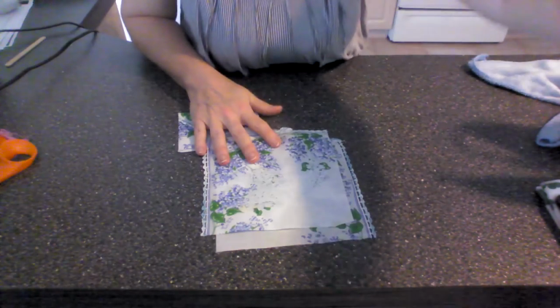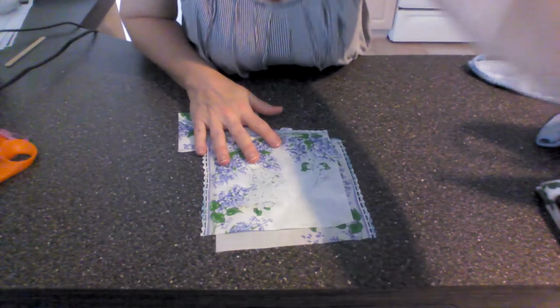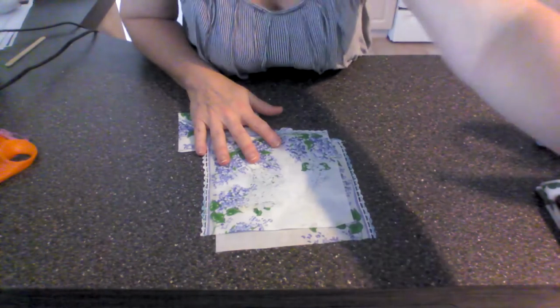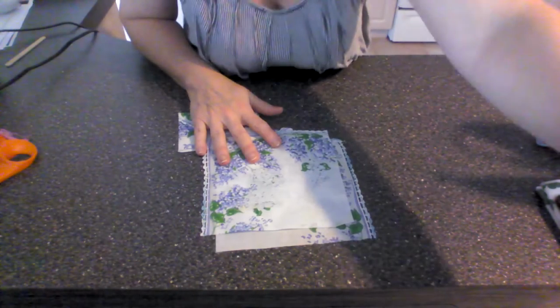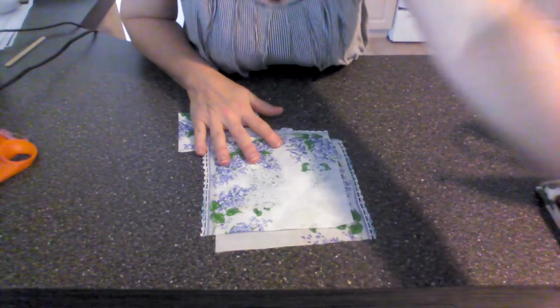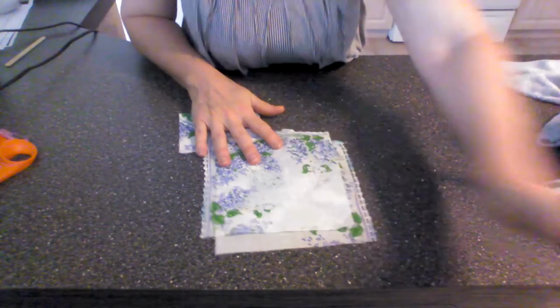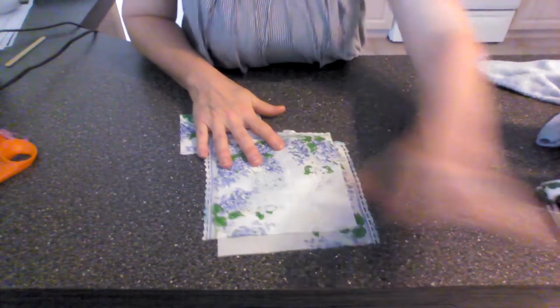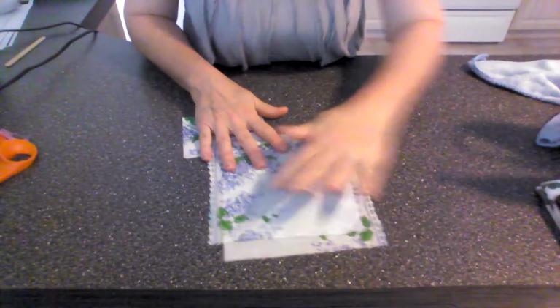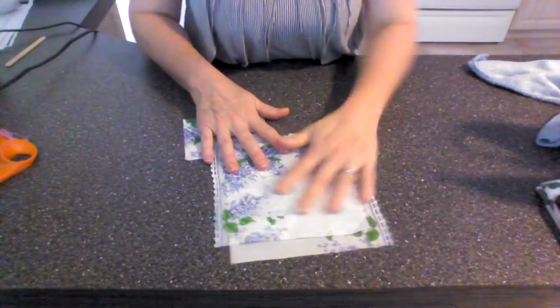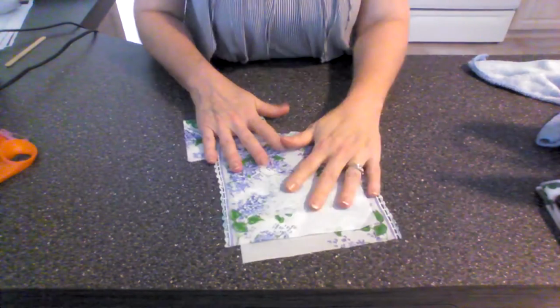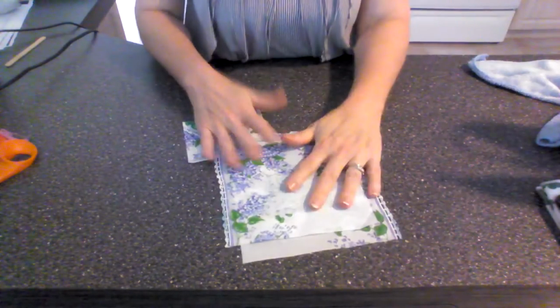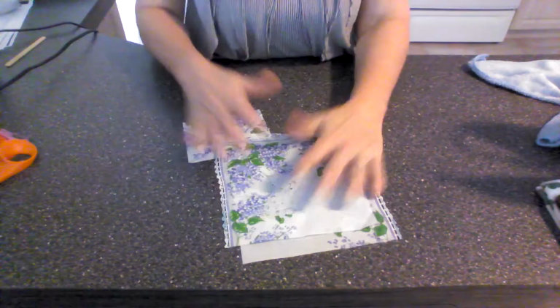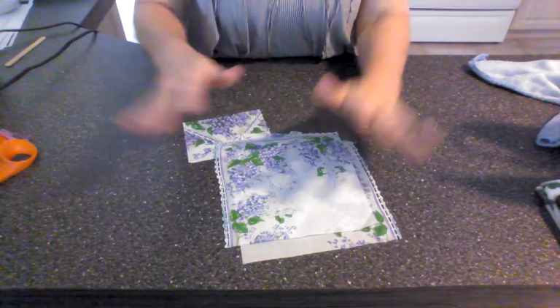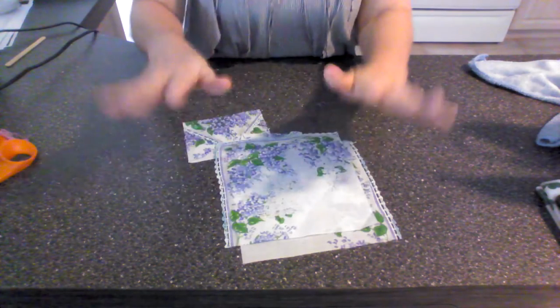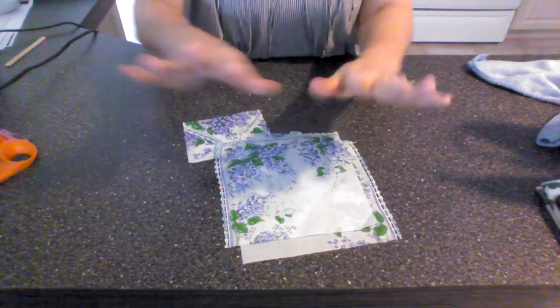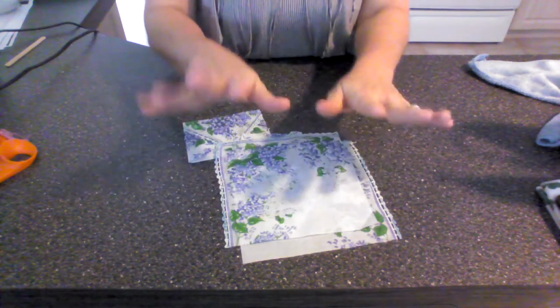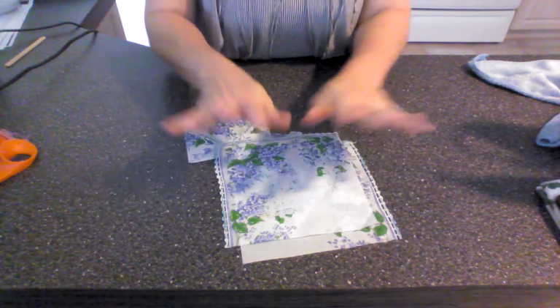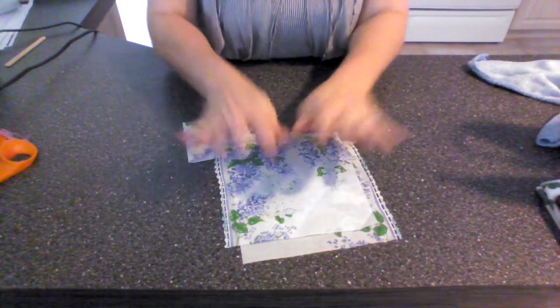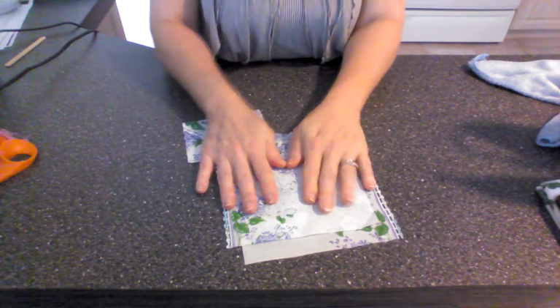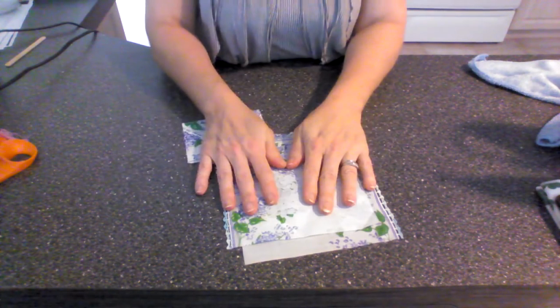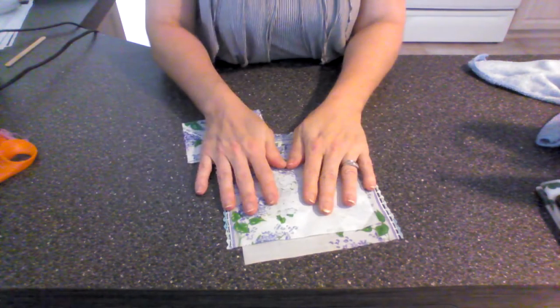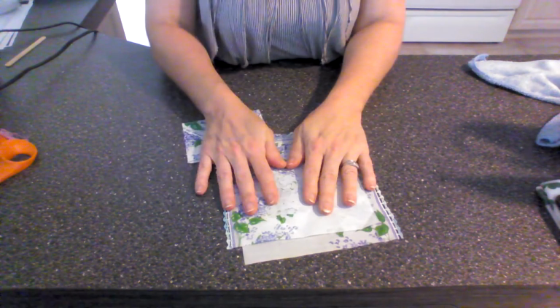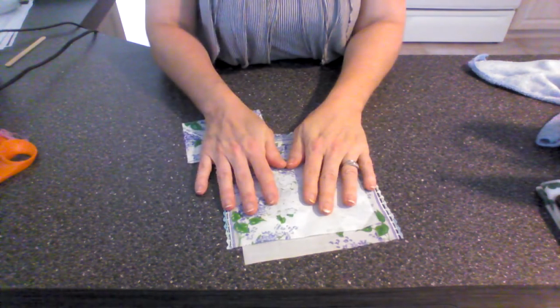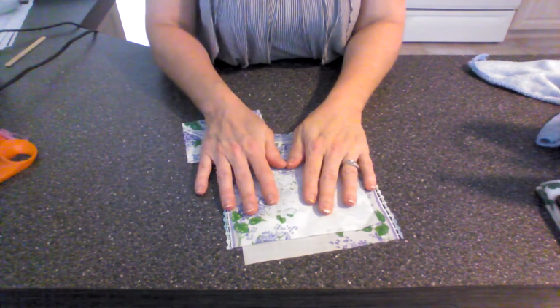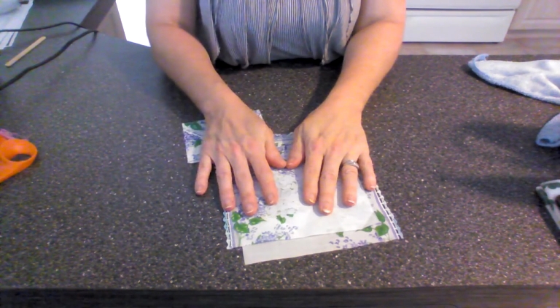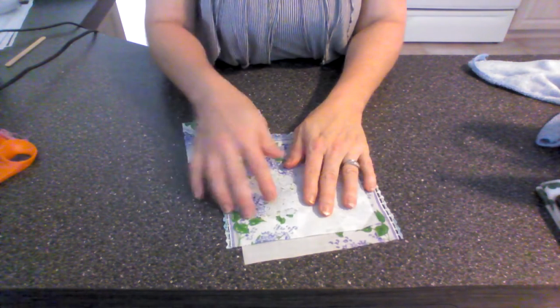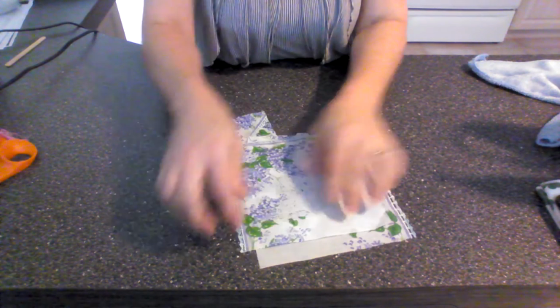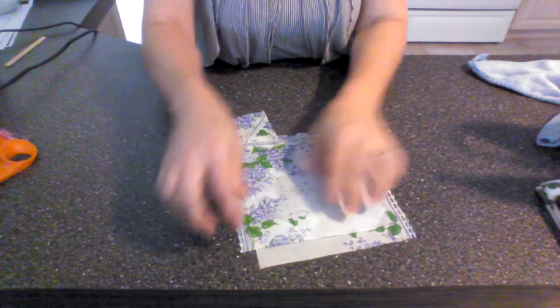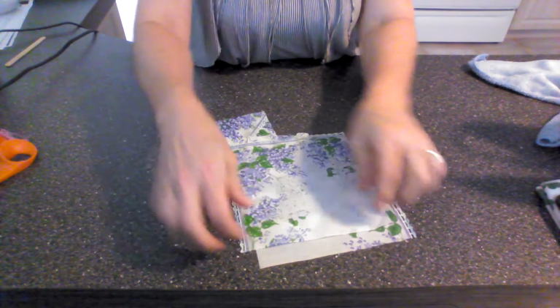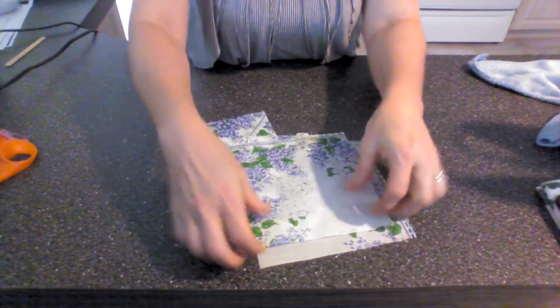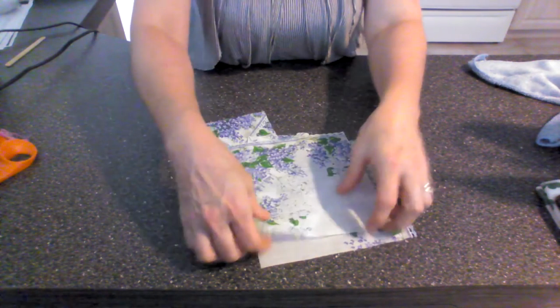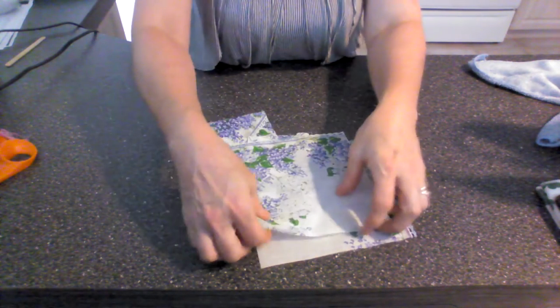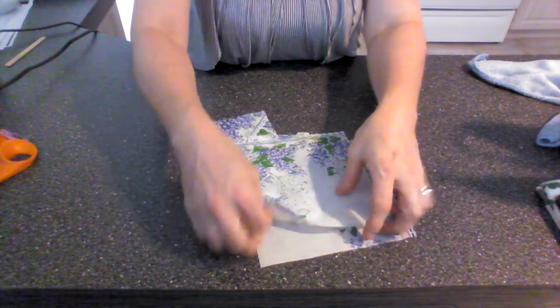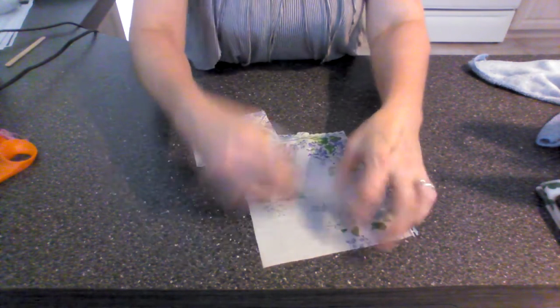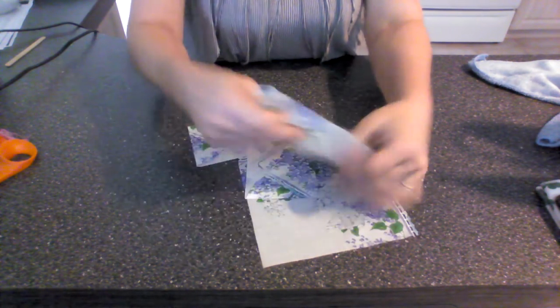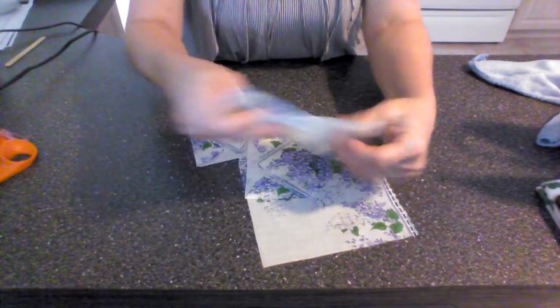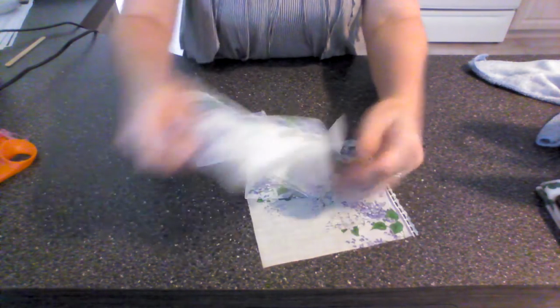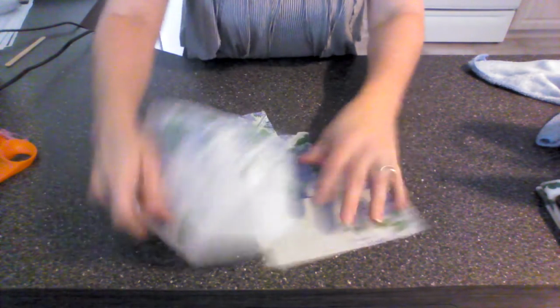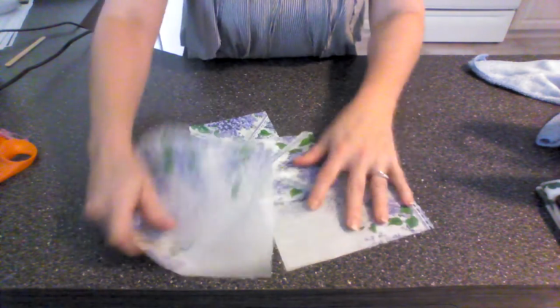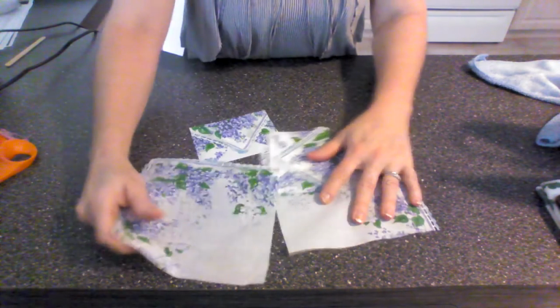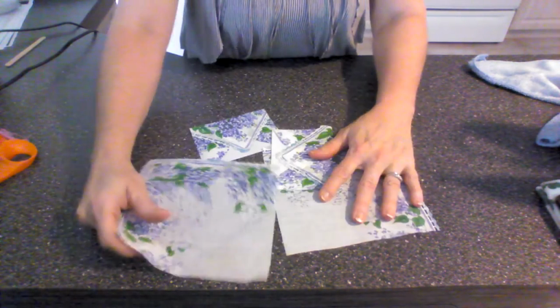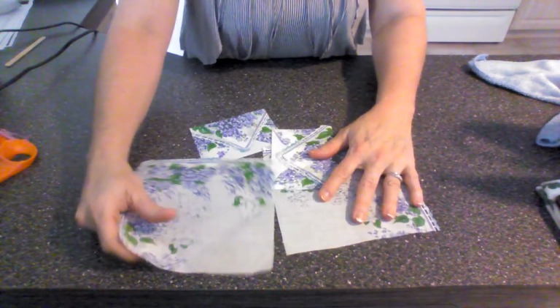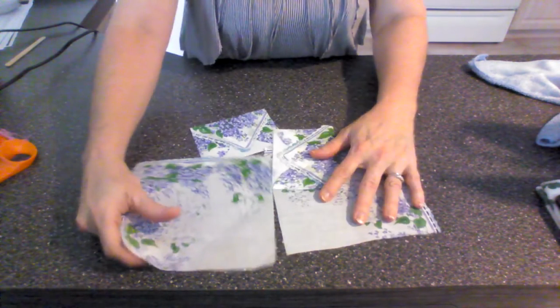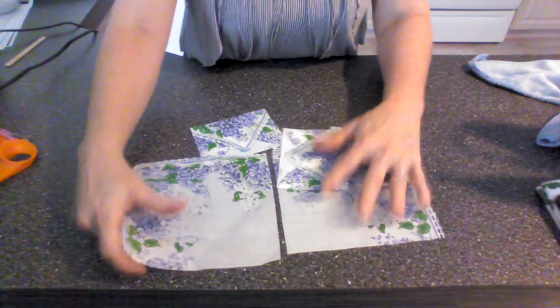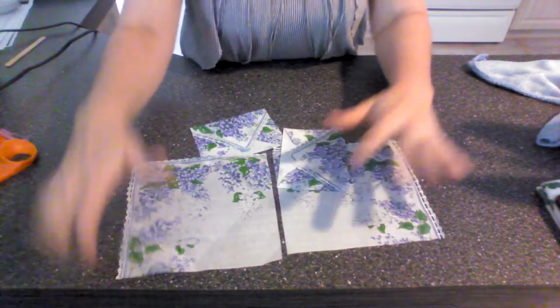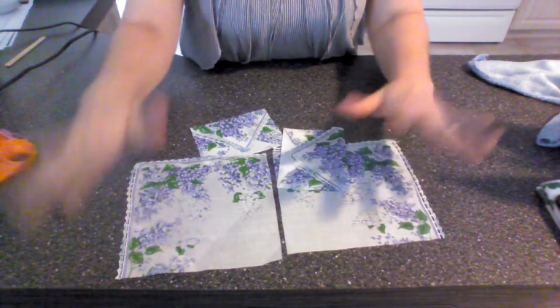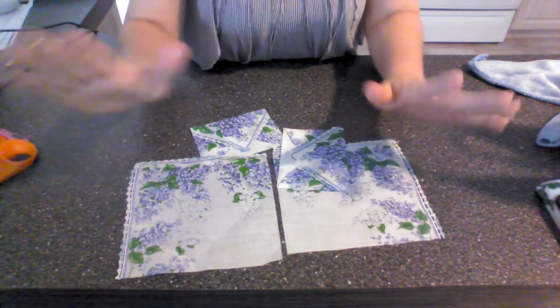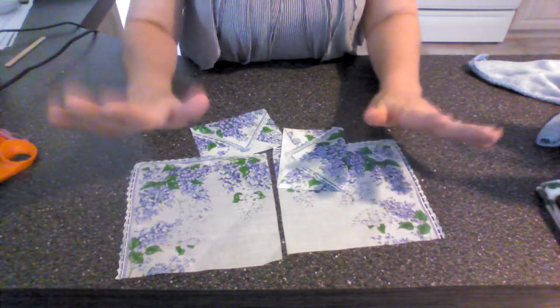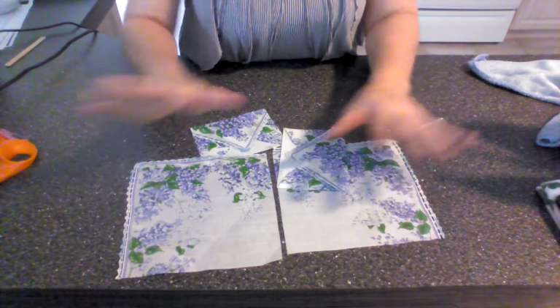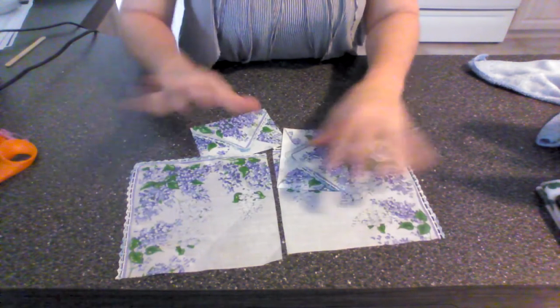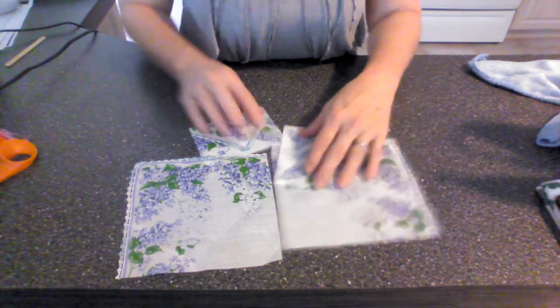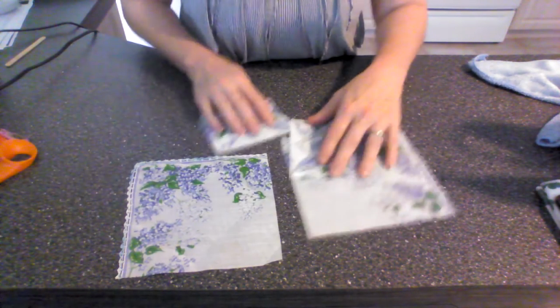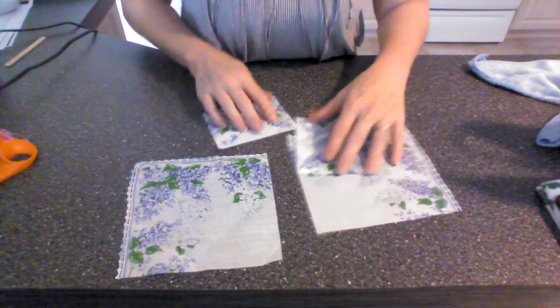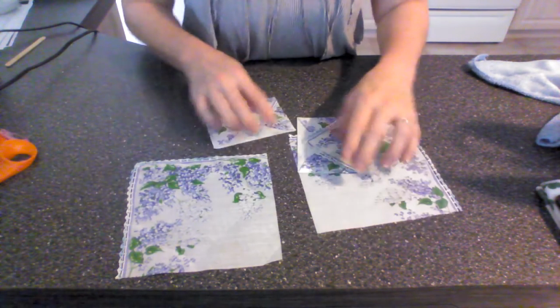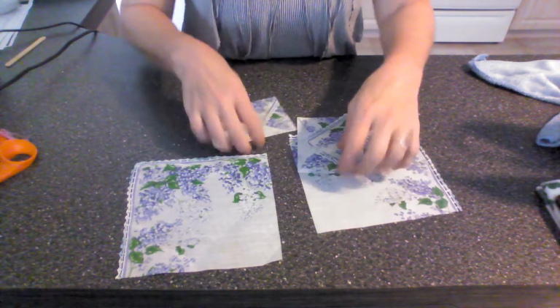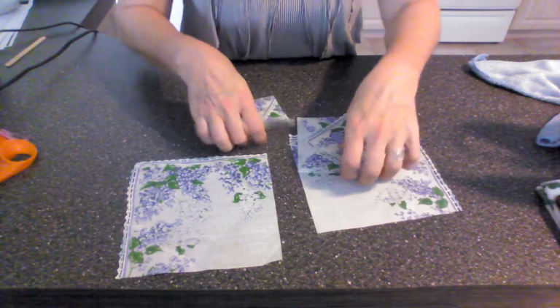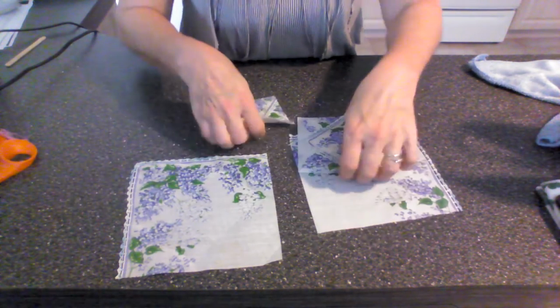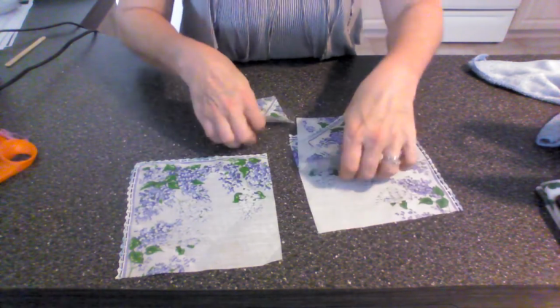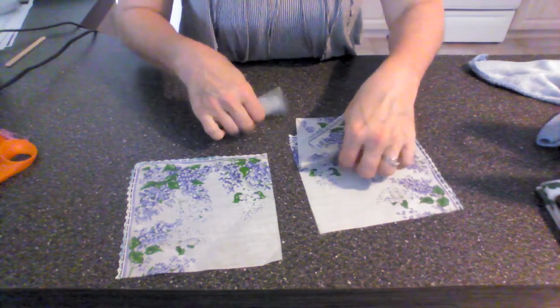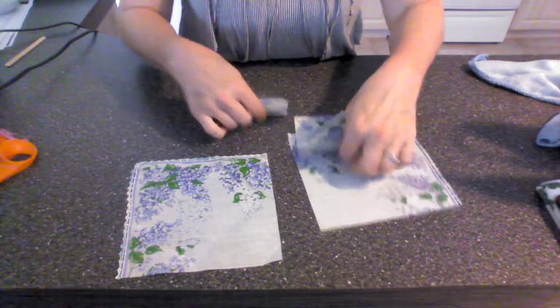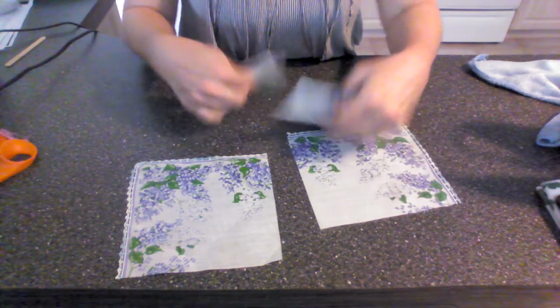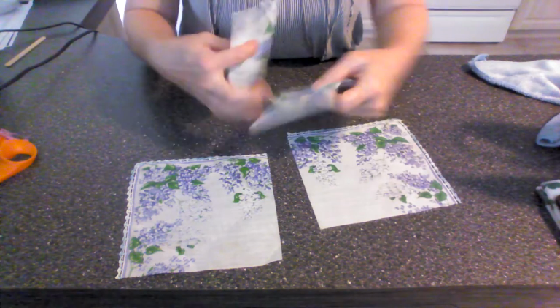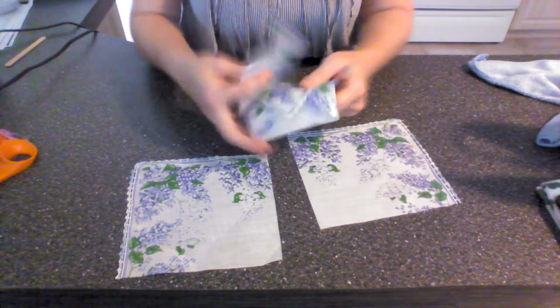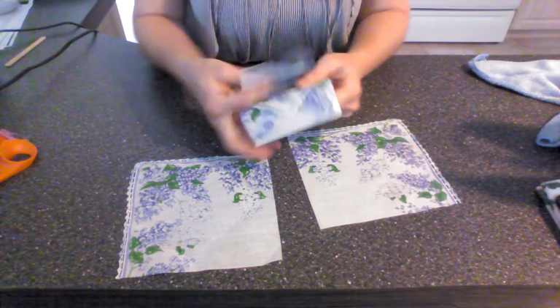But when she came and showed me what she had done, I said, okay, that is awesome. I'm doing it.